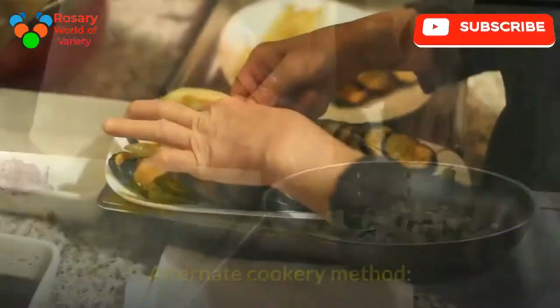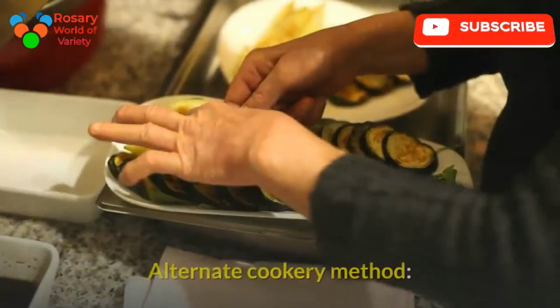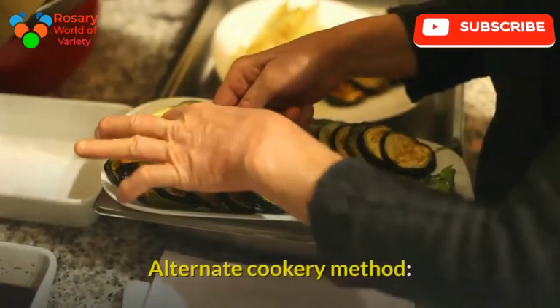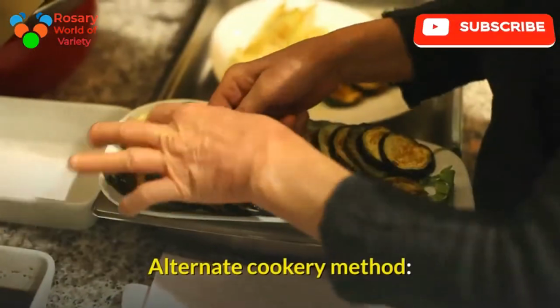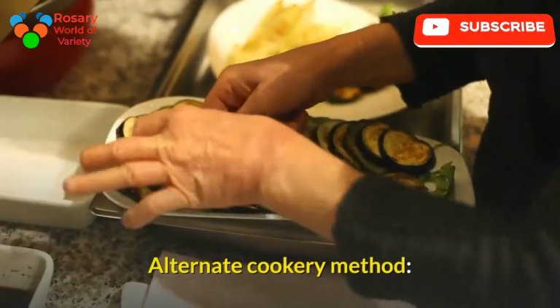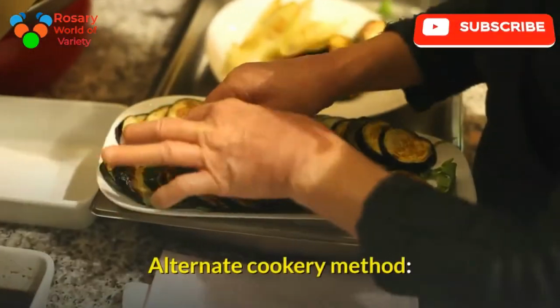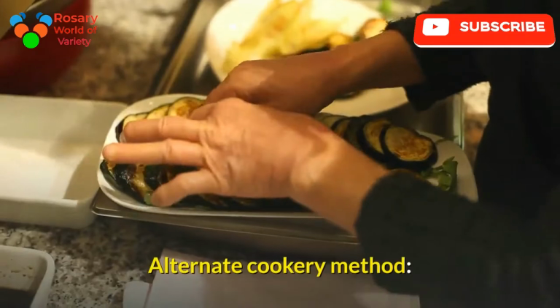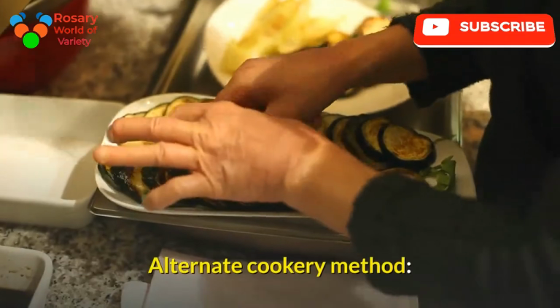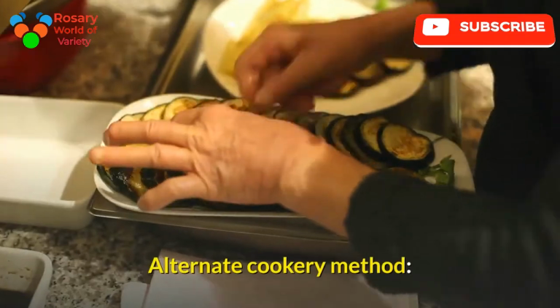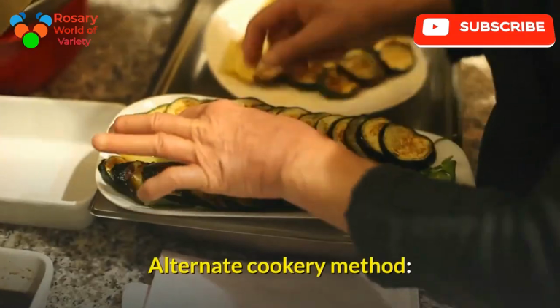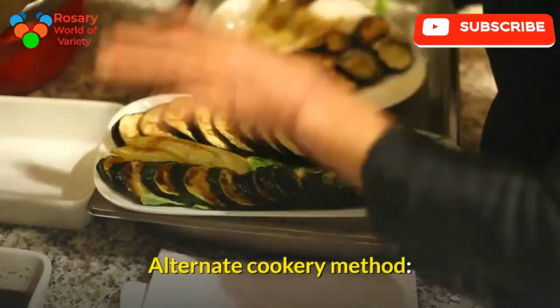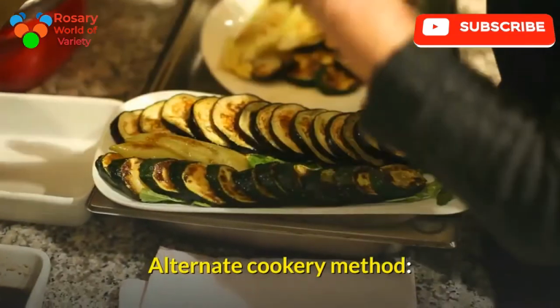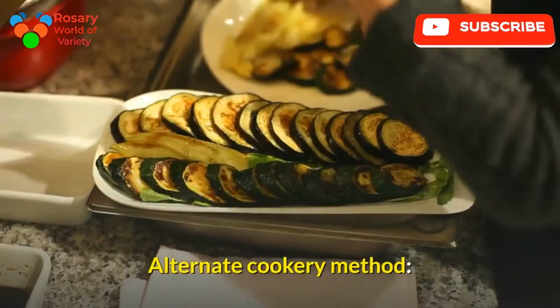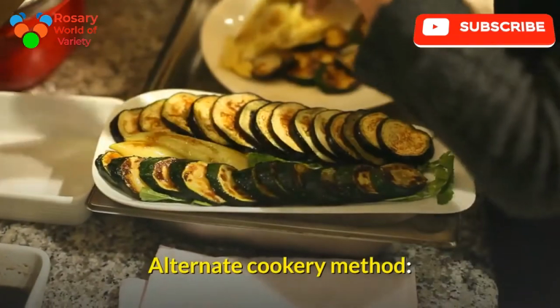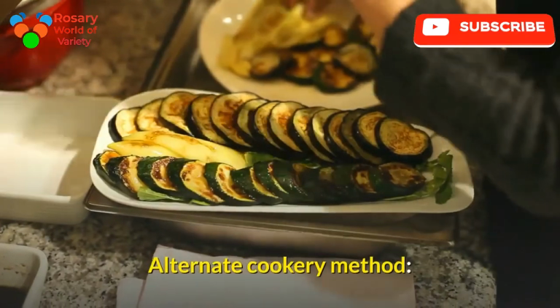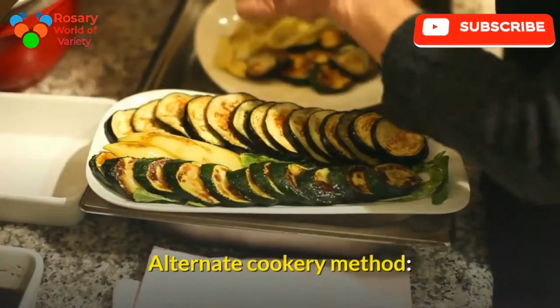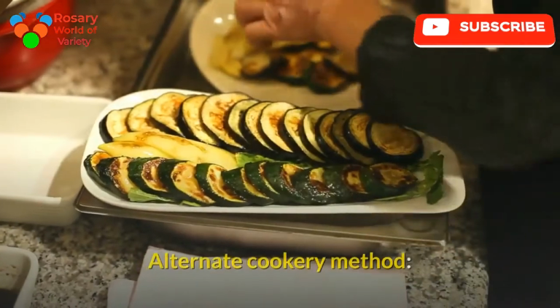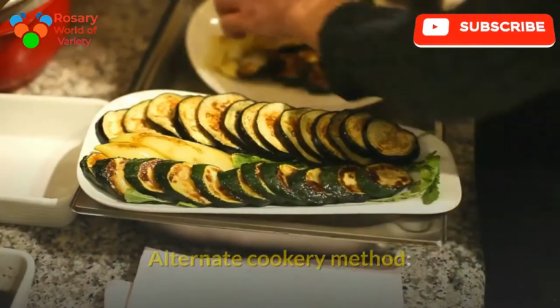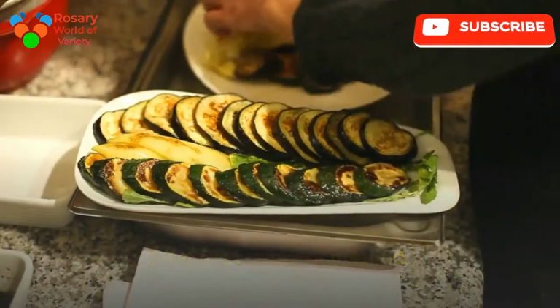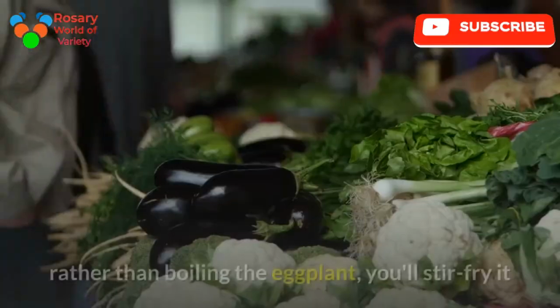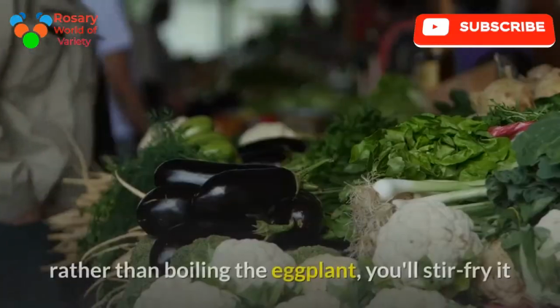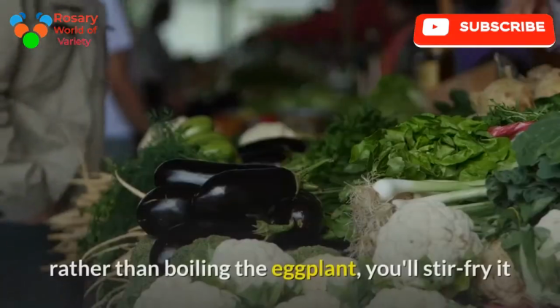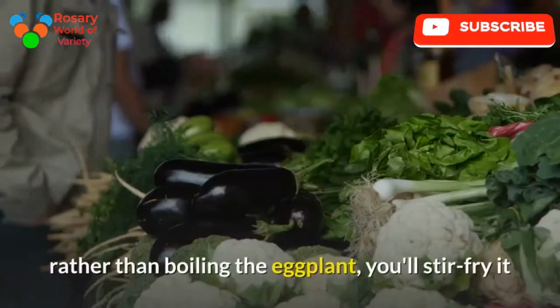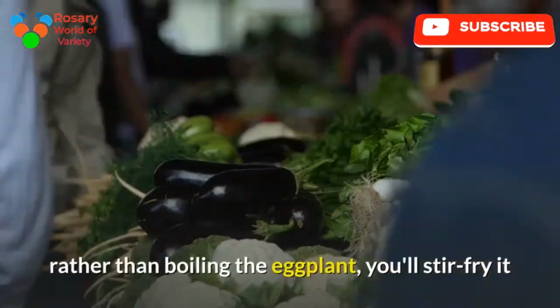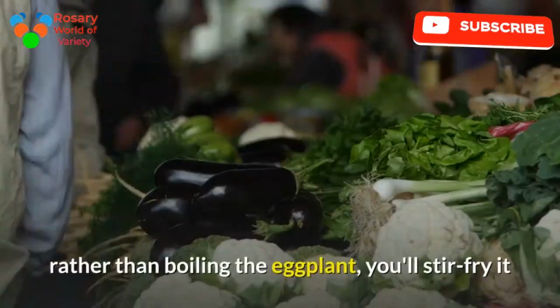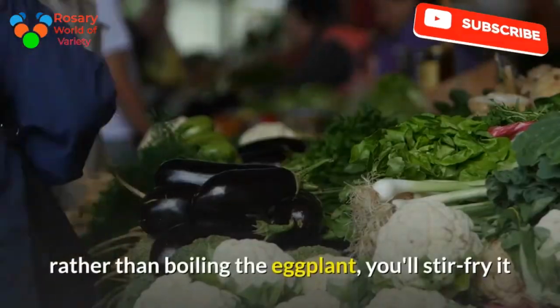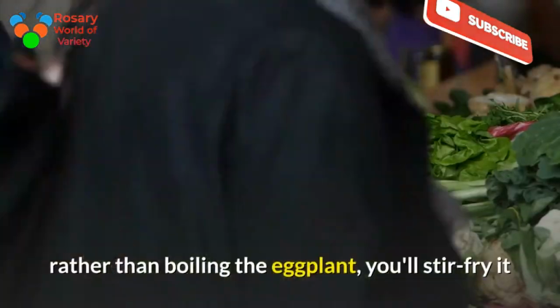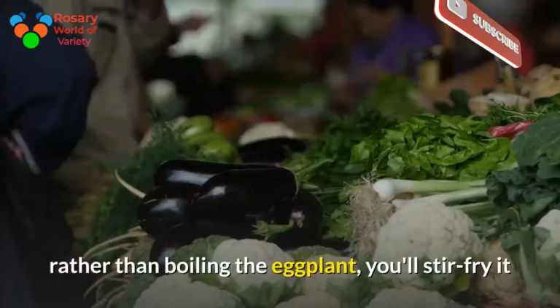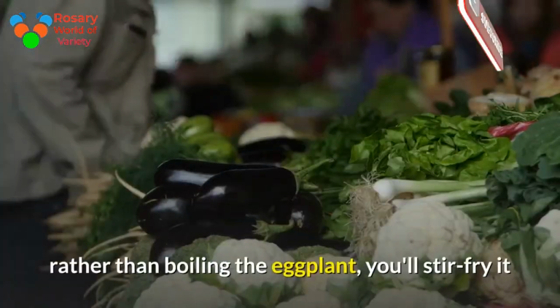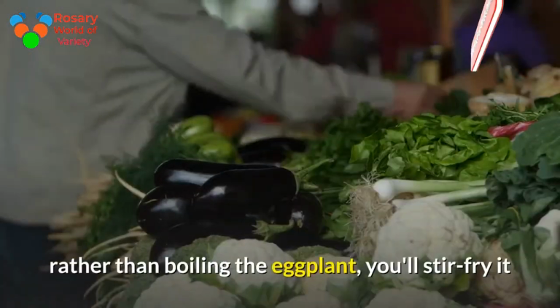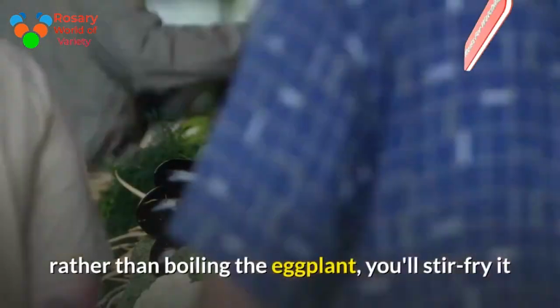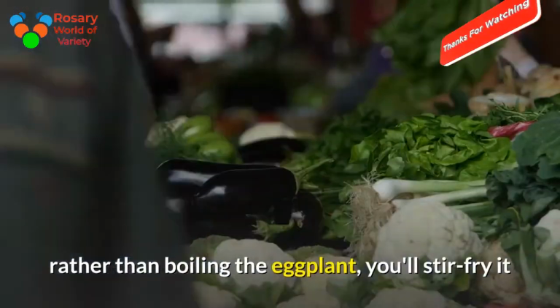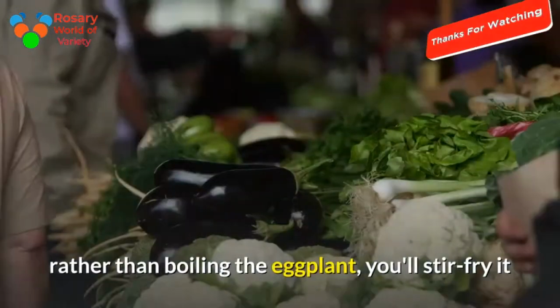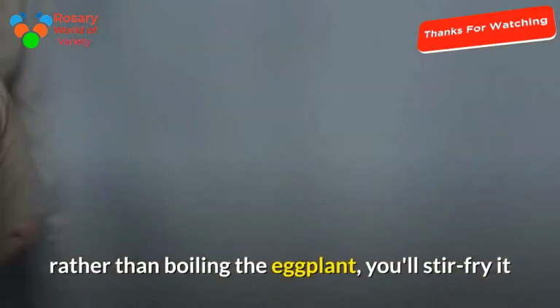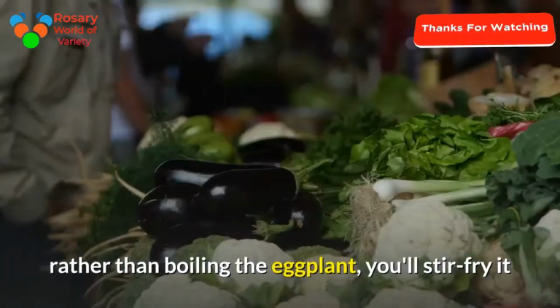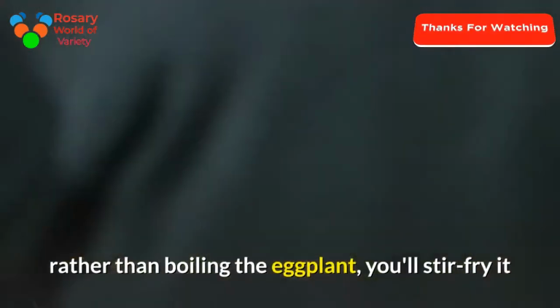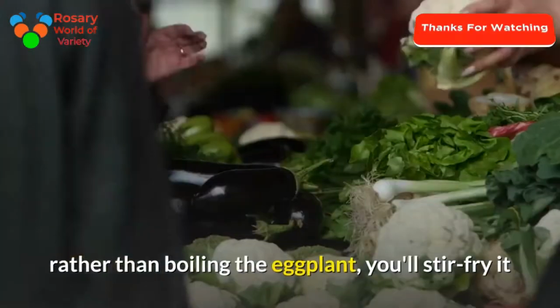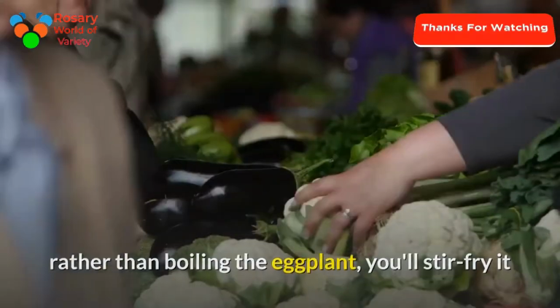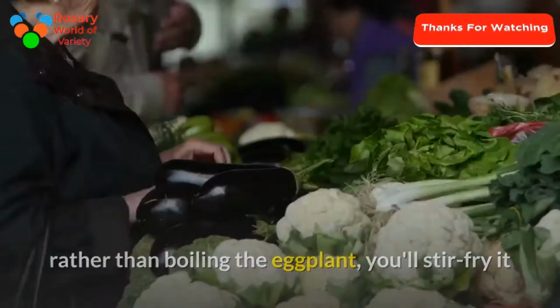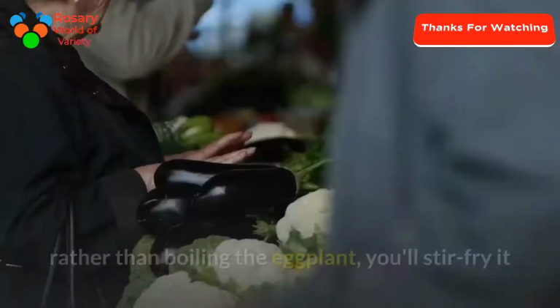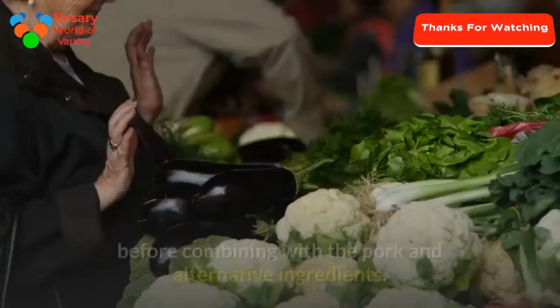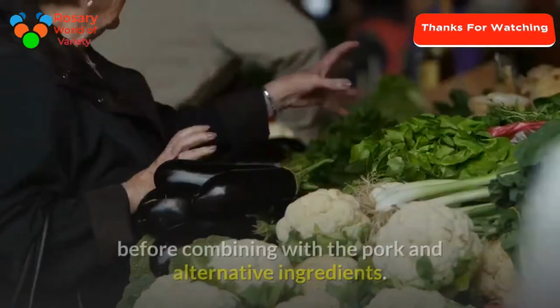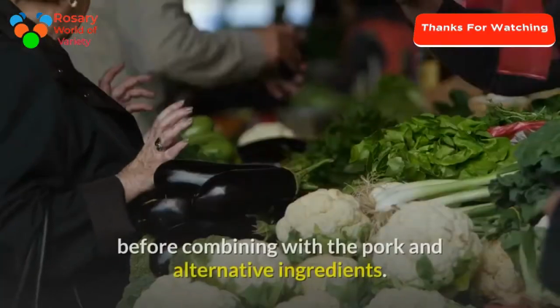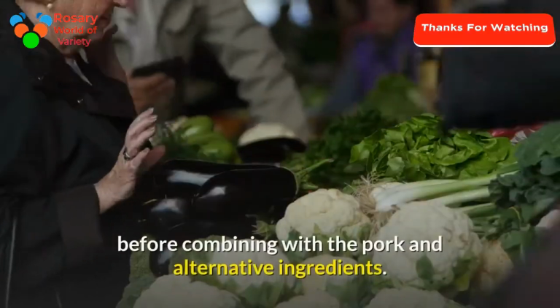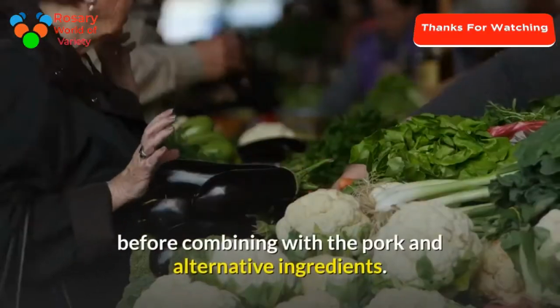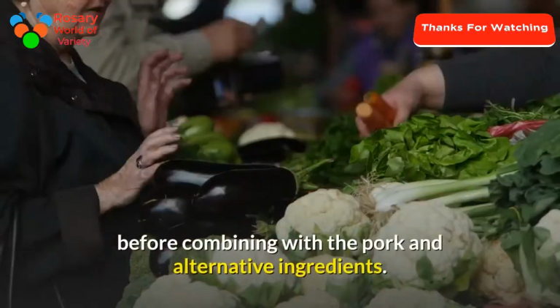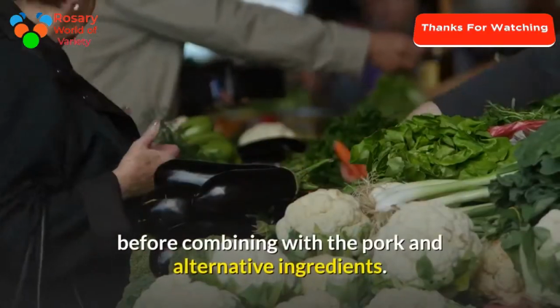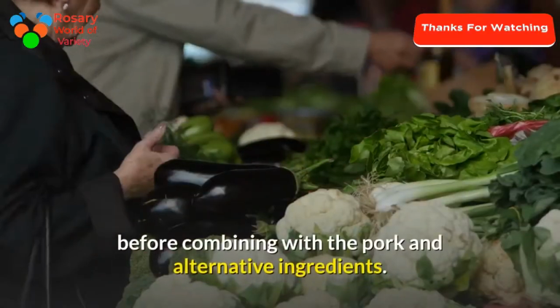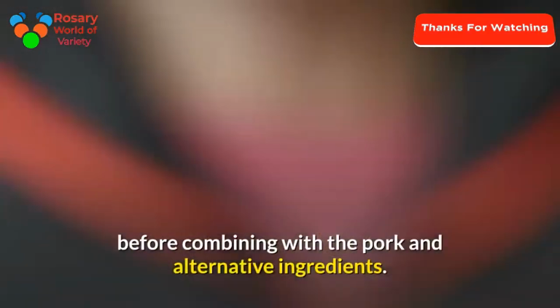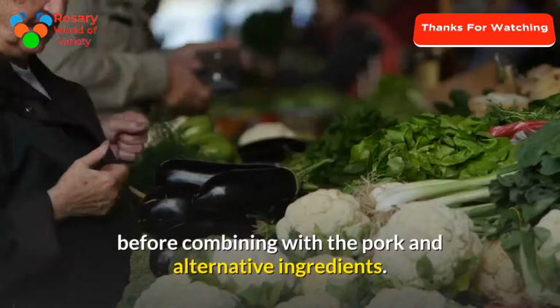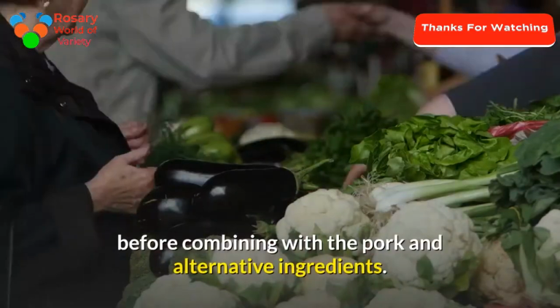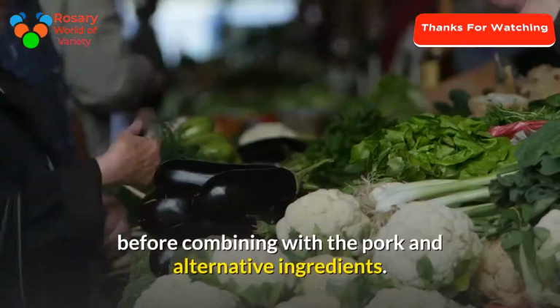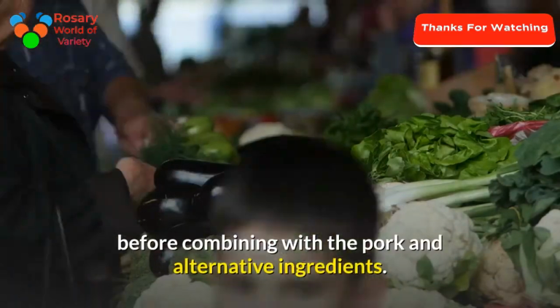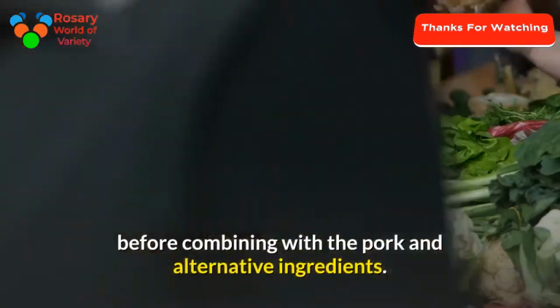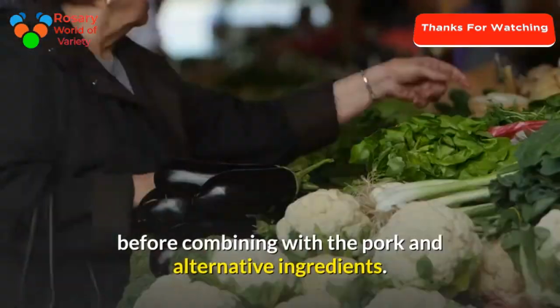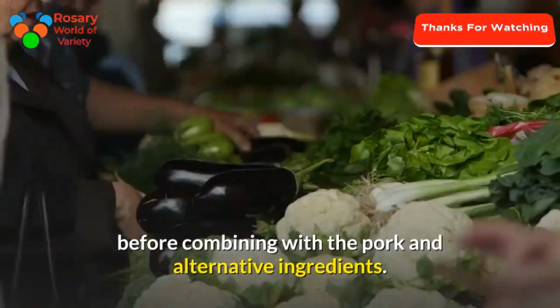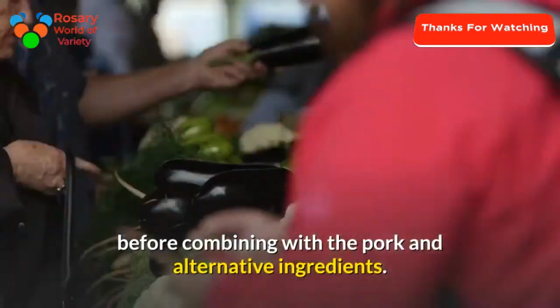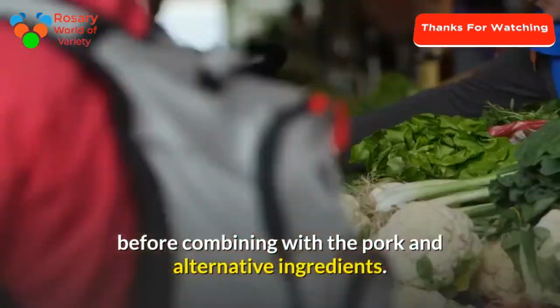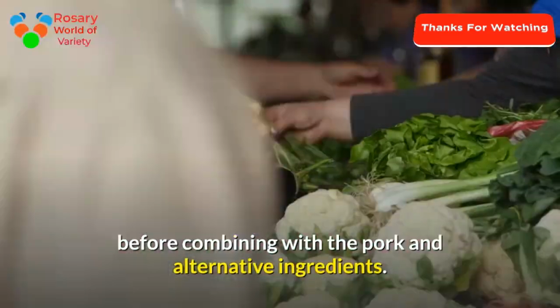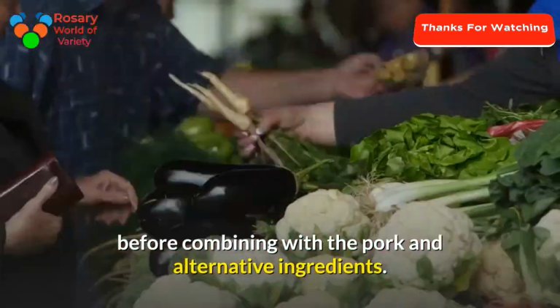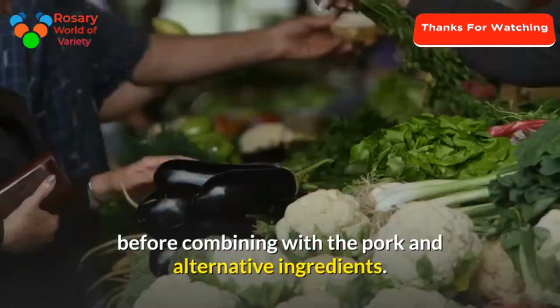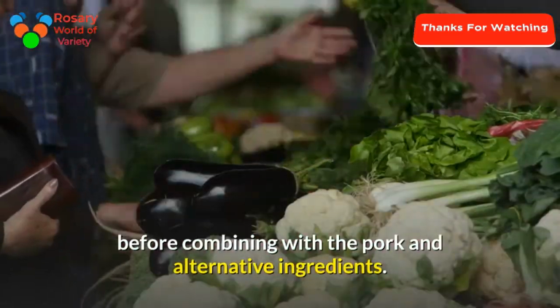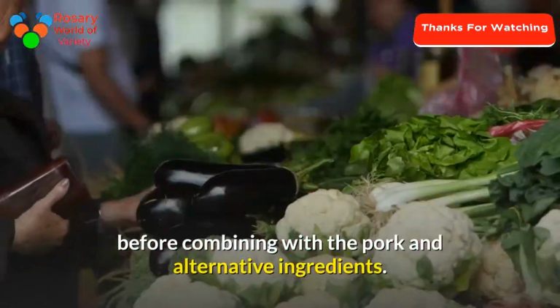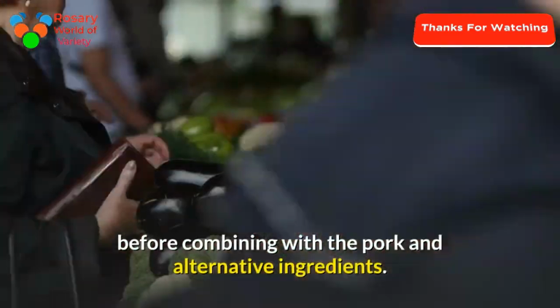Alternate cooking method: rather than boiling the eggplant, you can stir fry it before combining it with the pork and other ingredients.